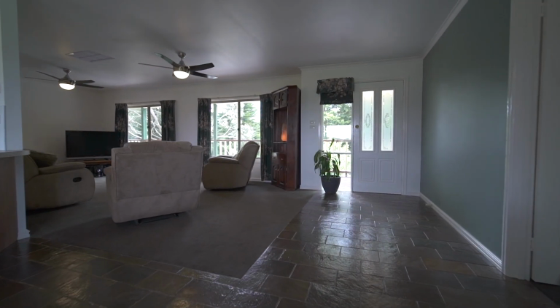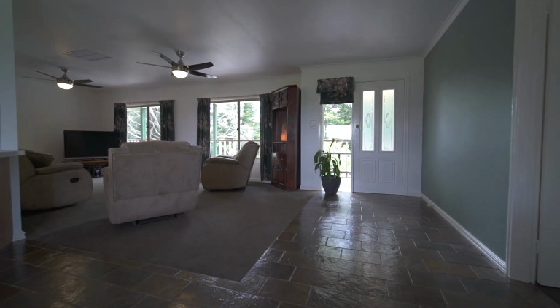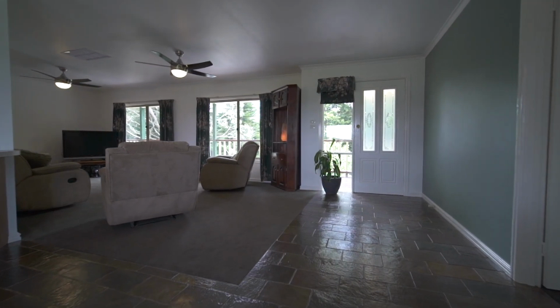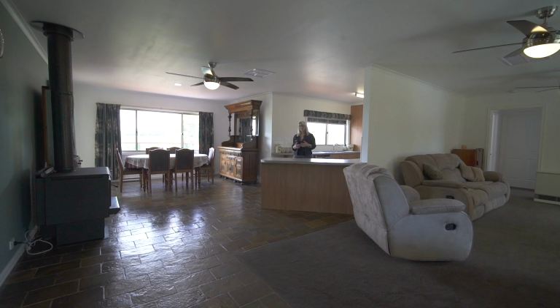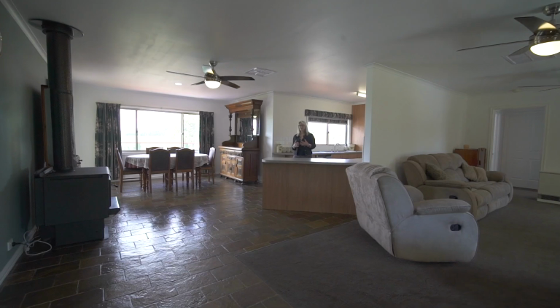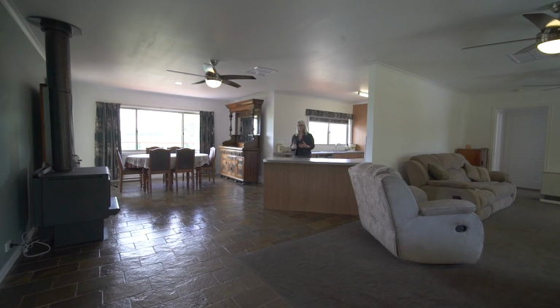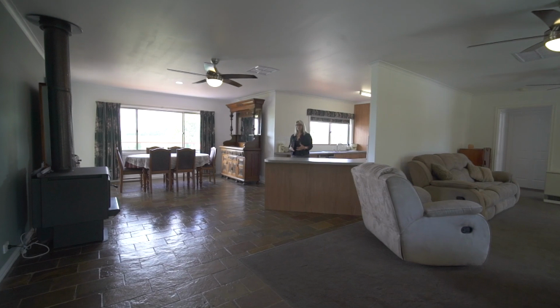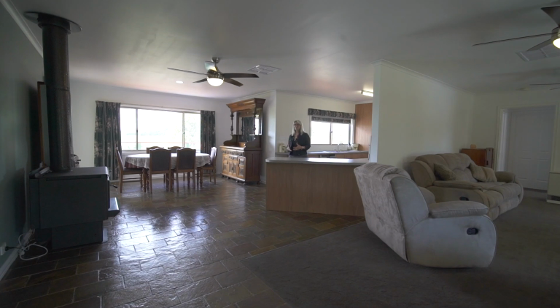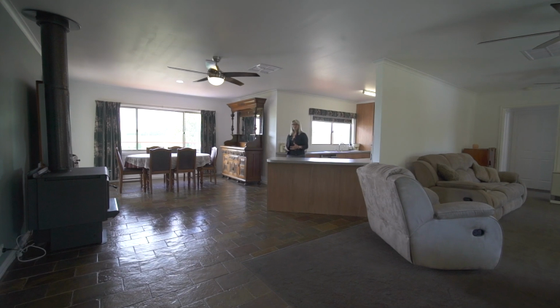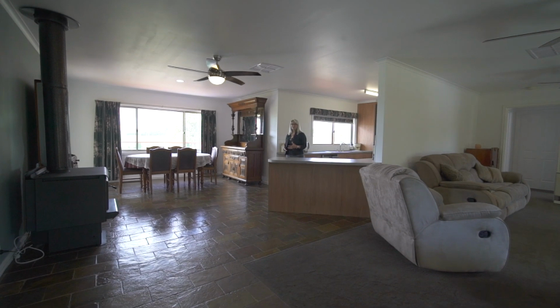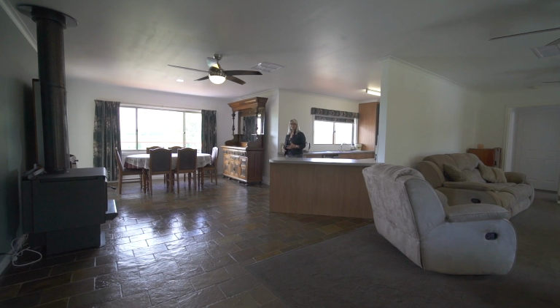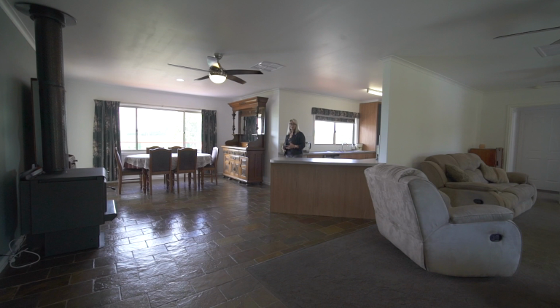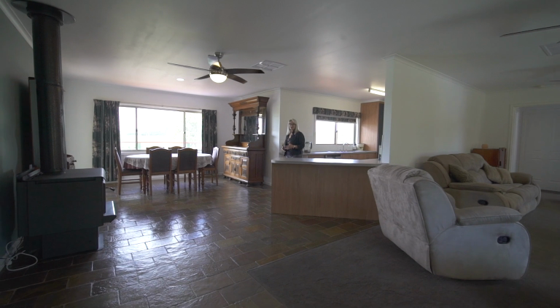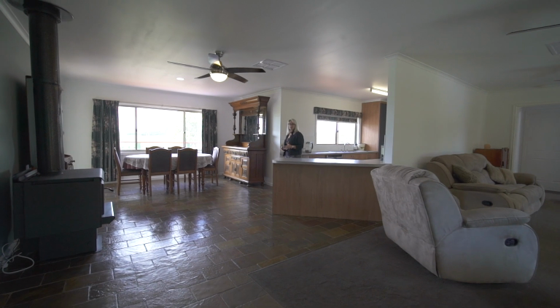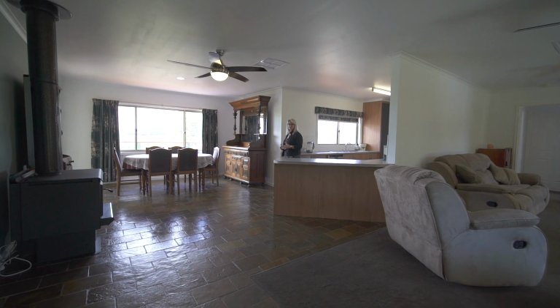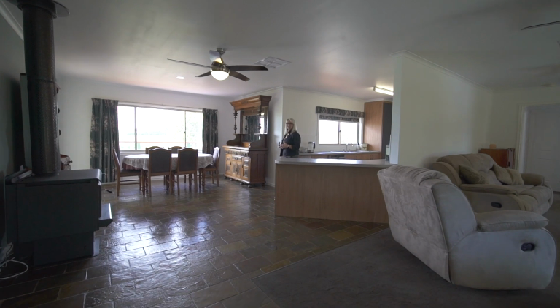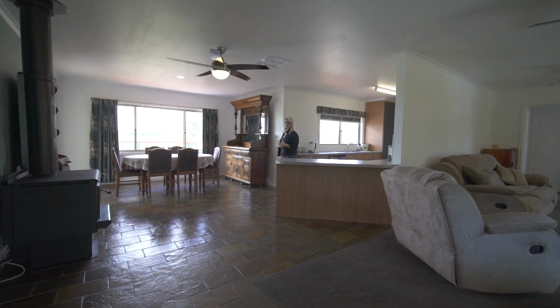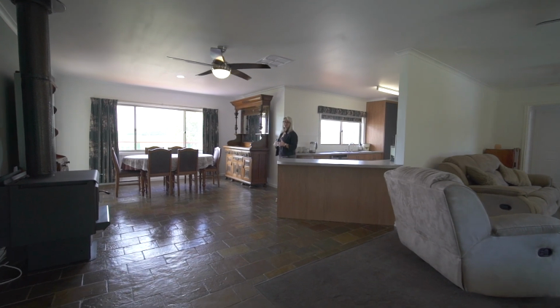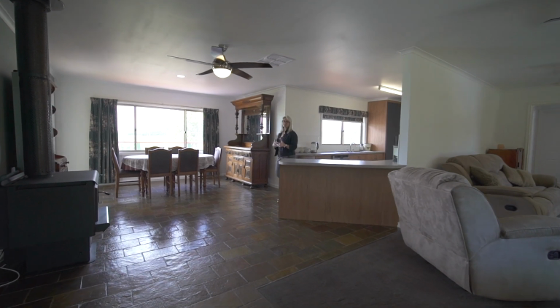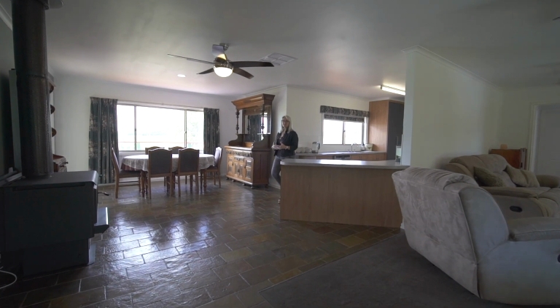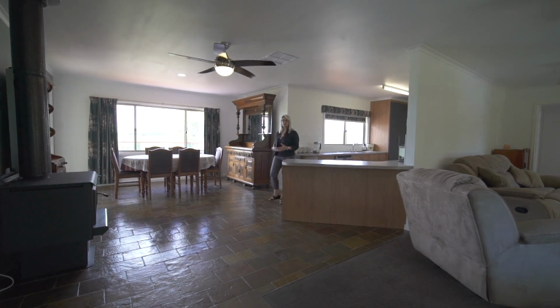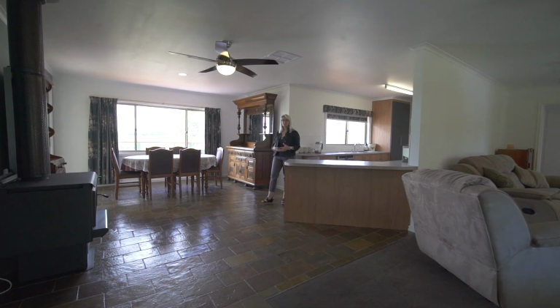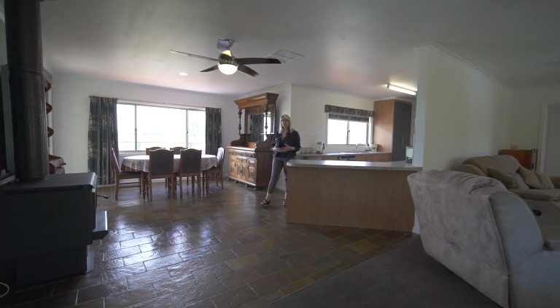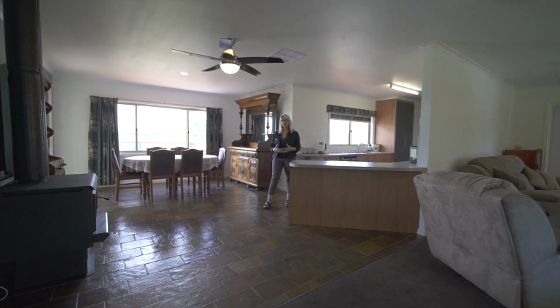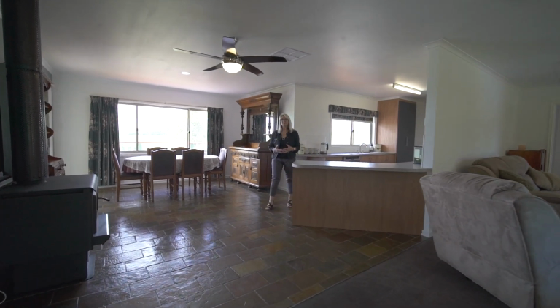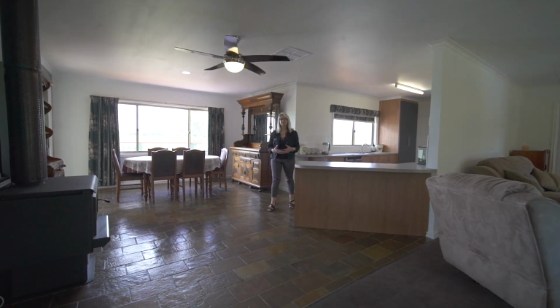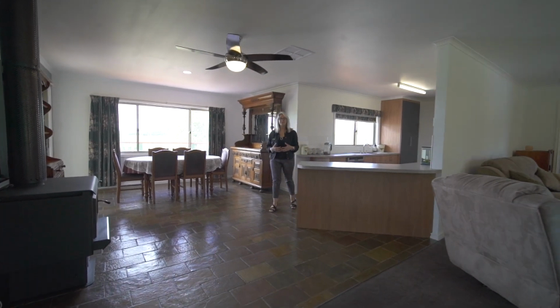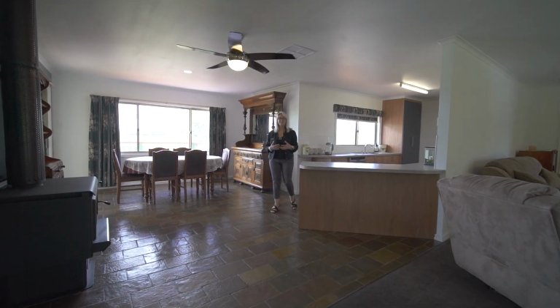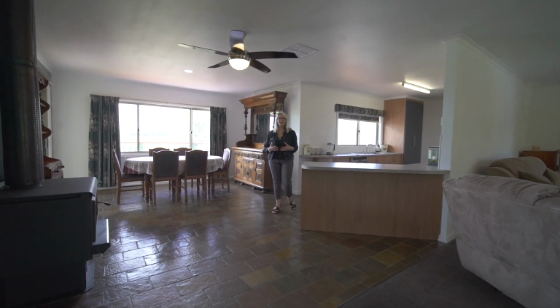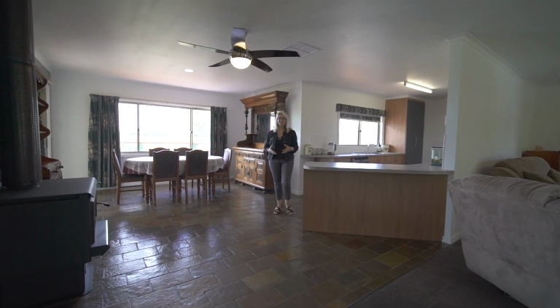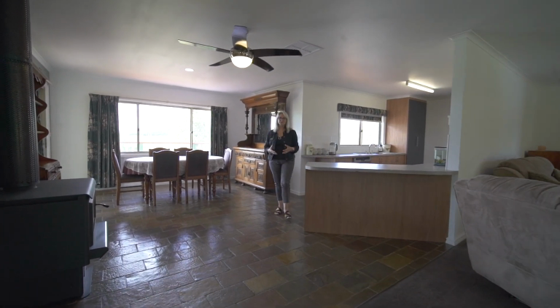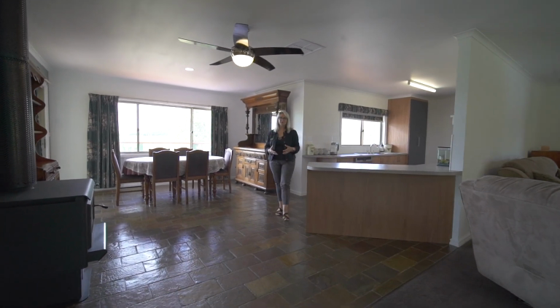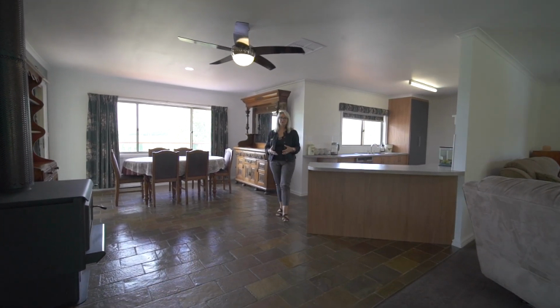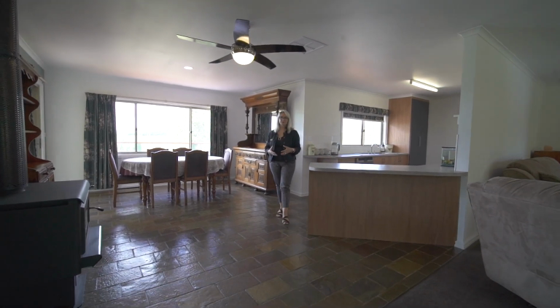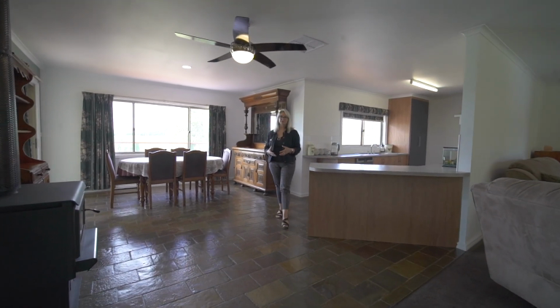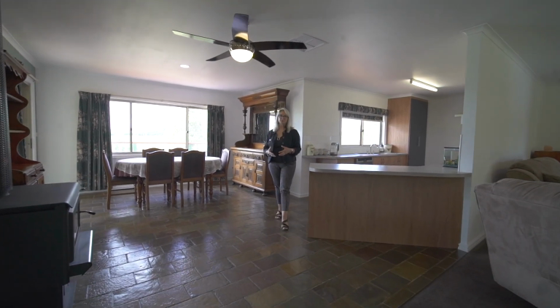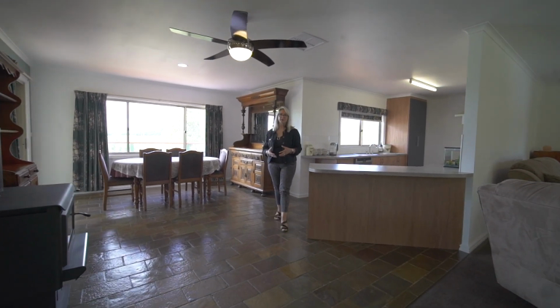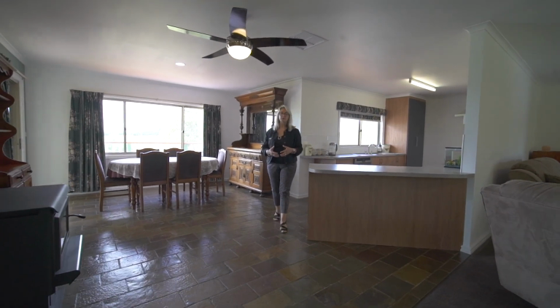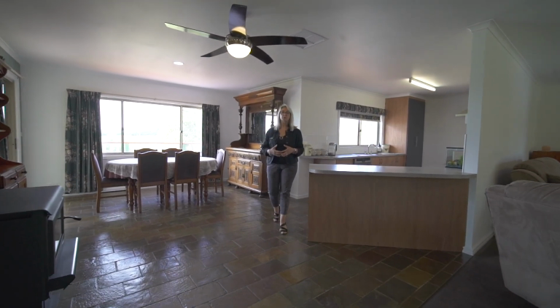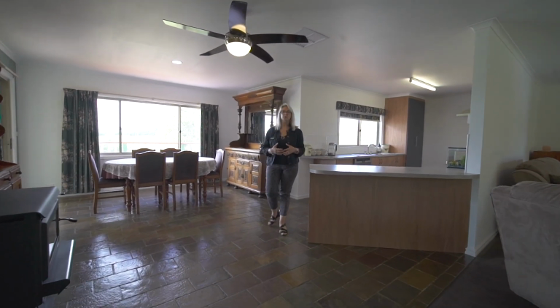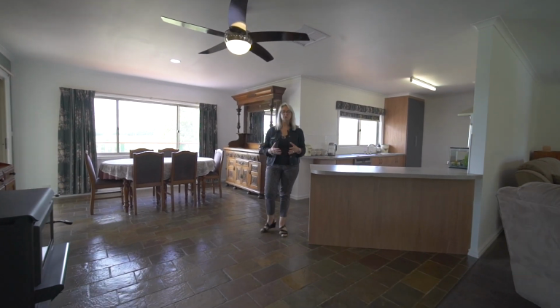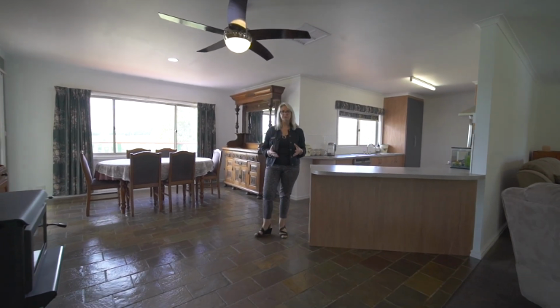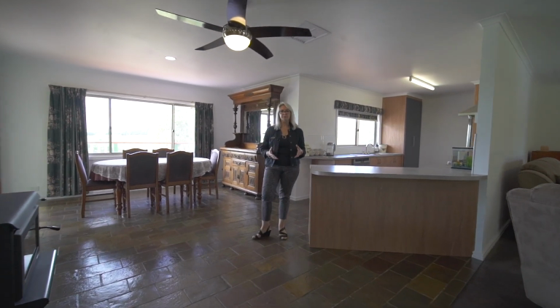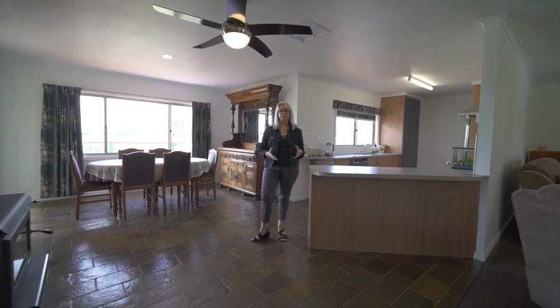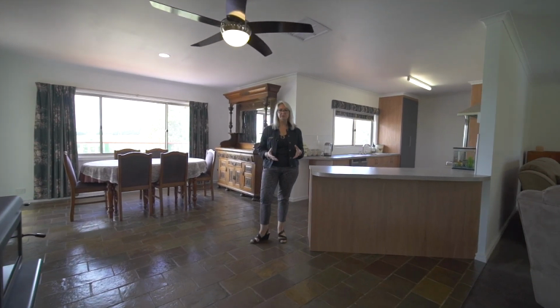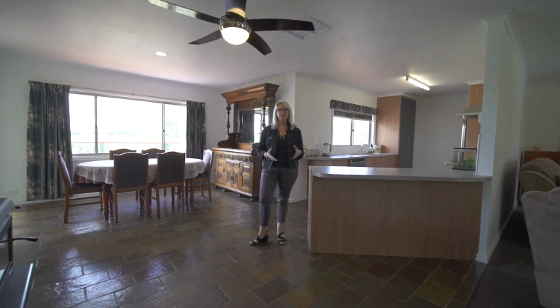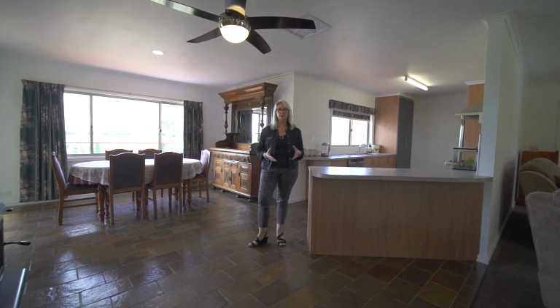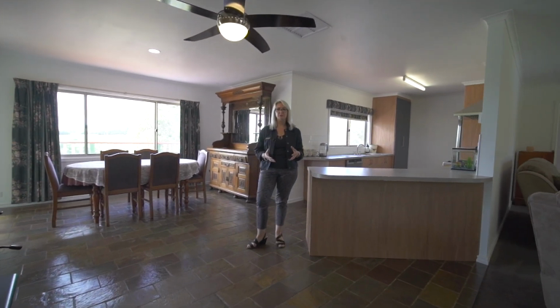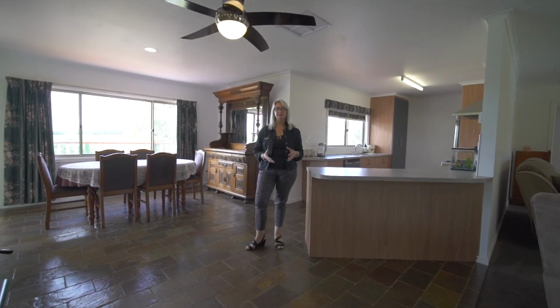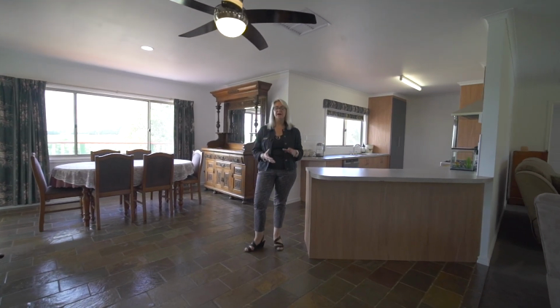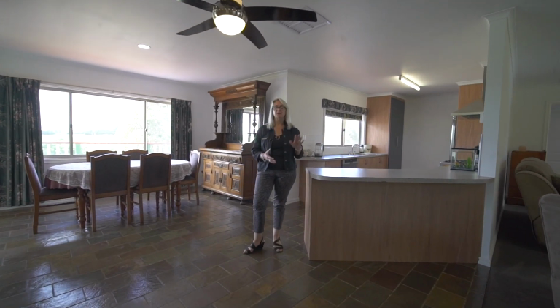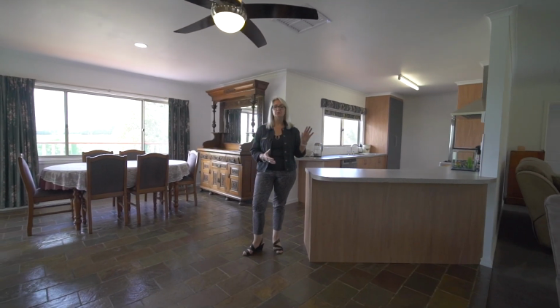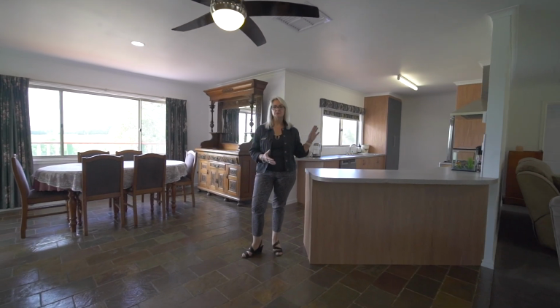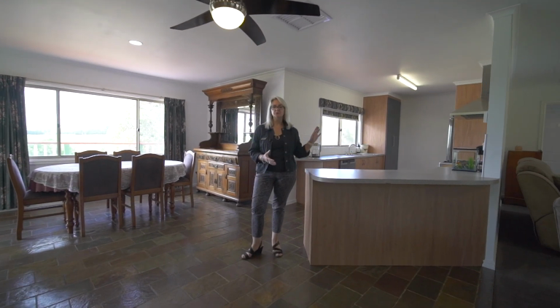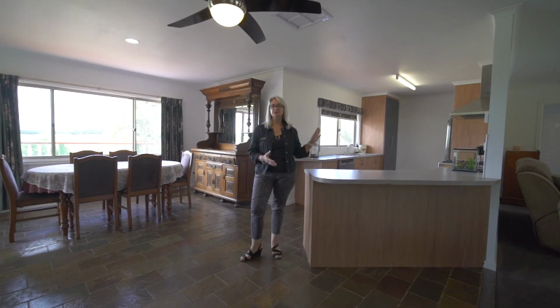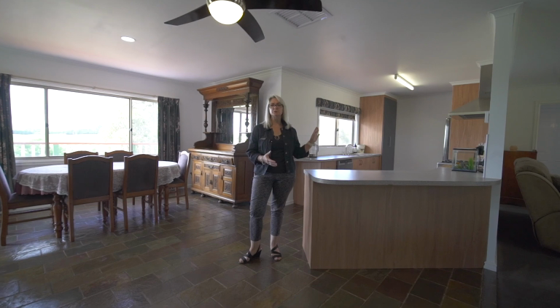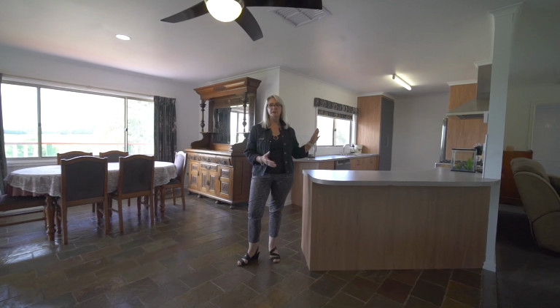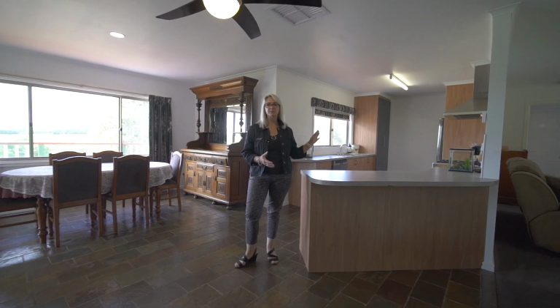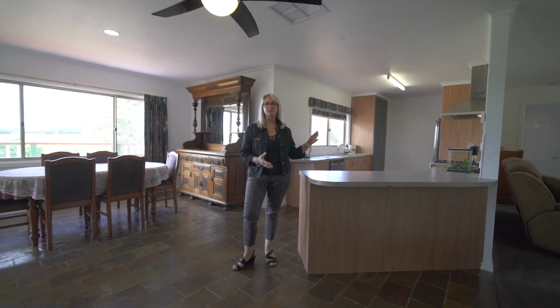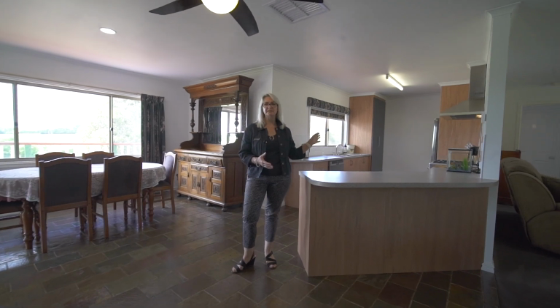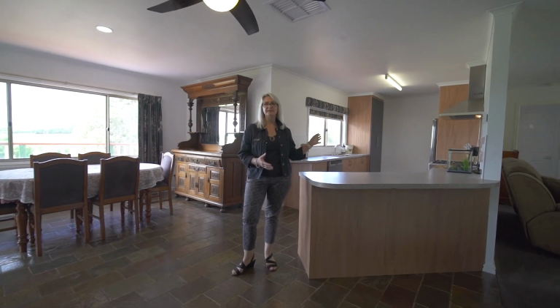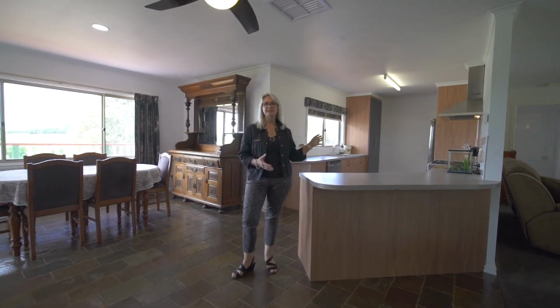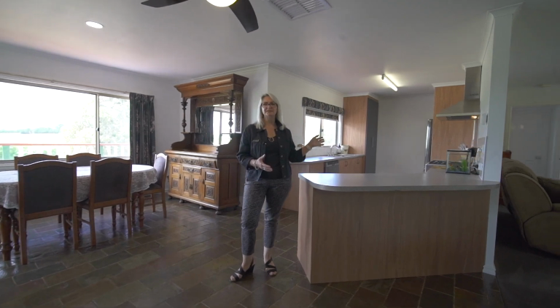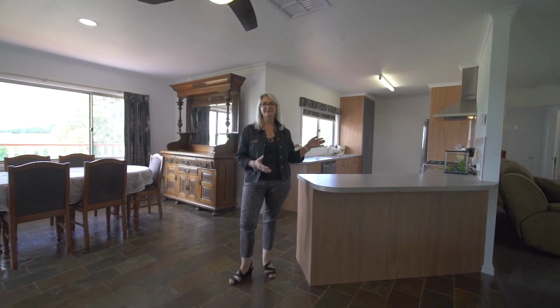This beautiful family home consists of four bedrooms, master with ensuite, all with built-in robes and a gorgeous well-appointed kitchen.